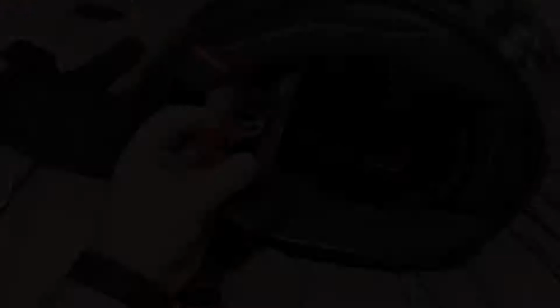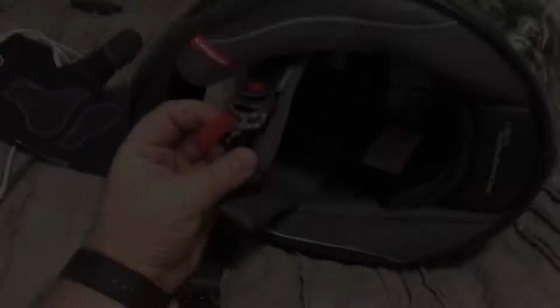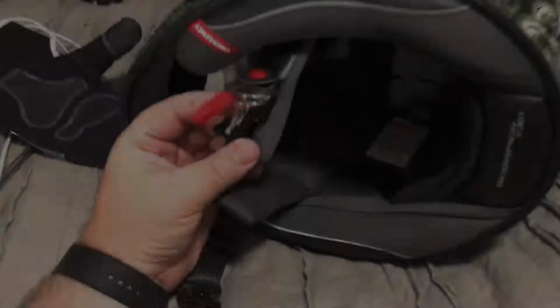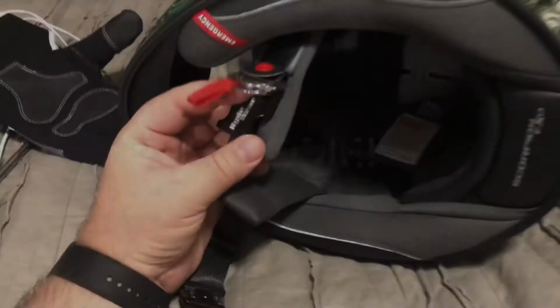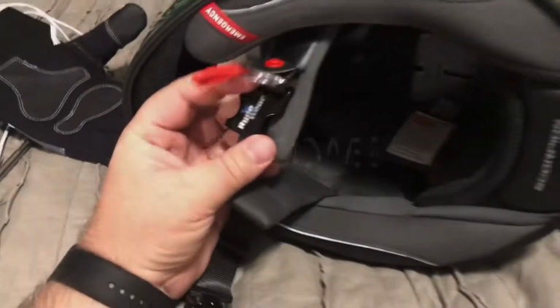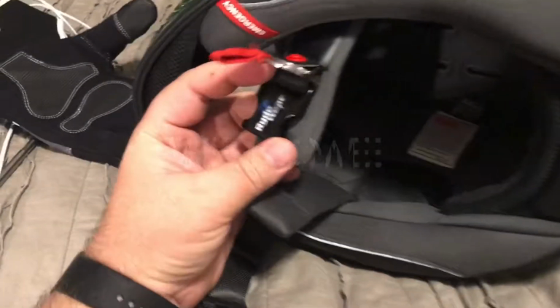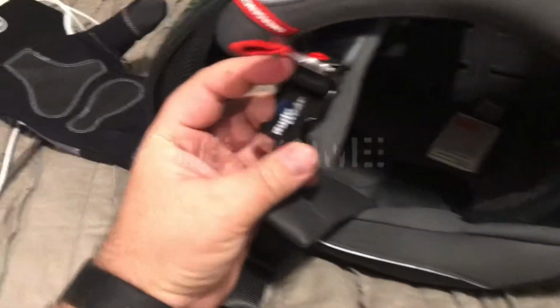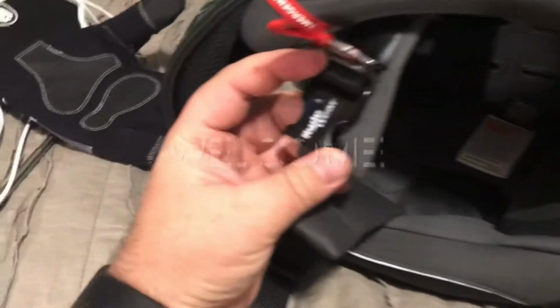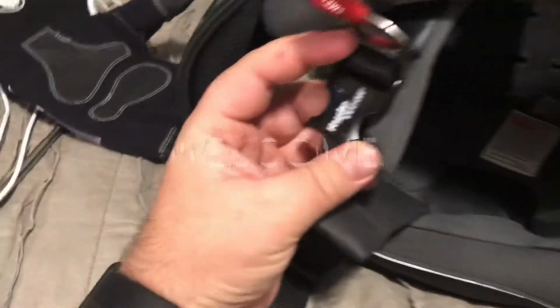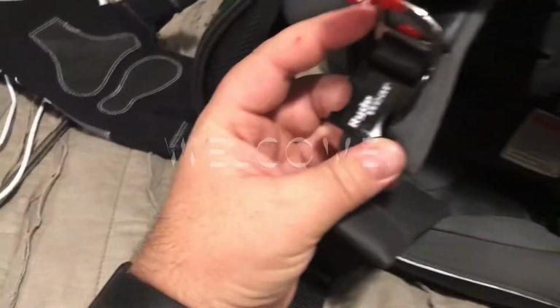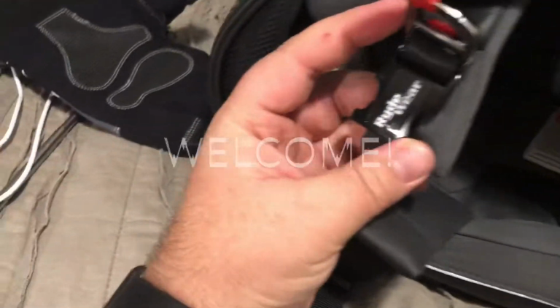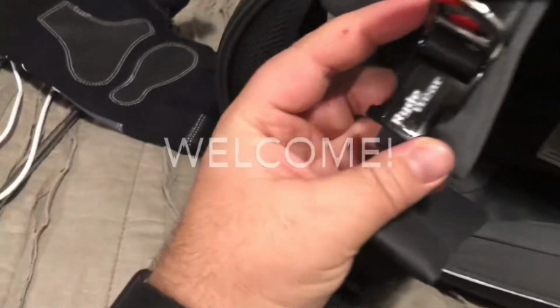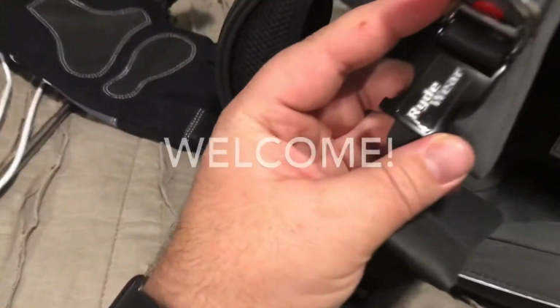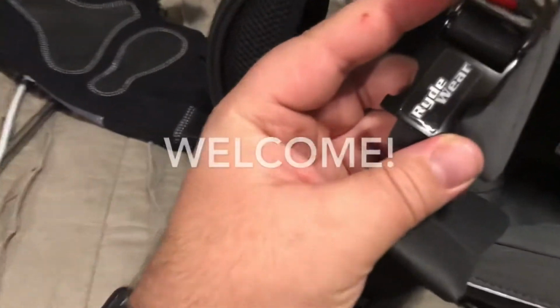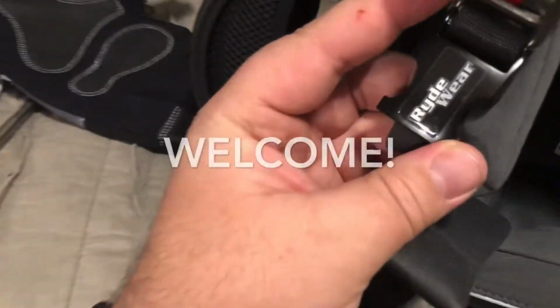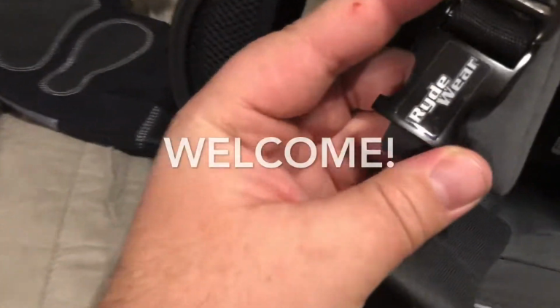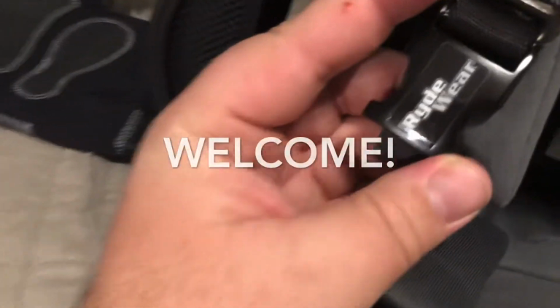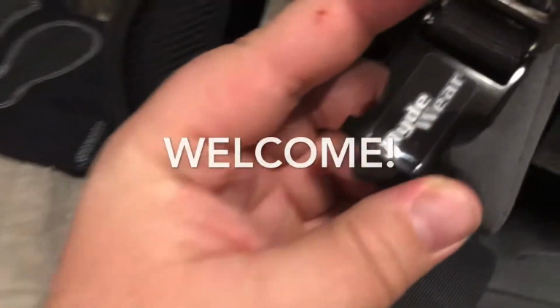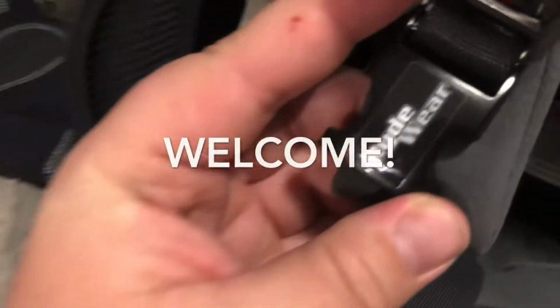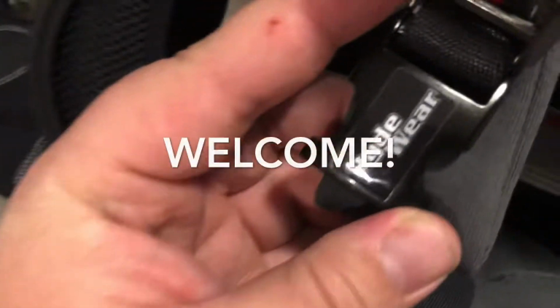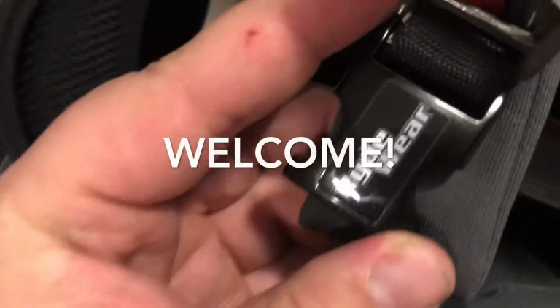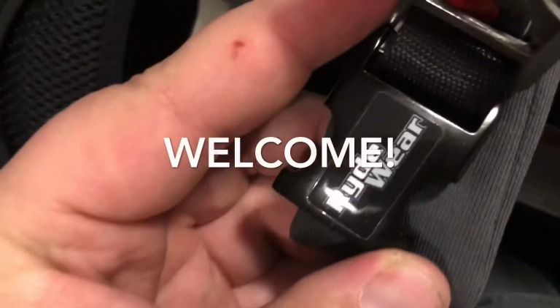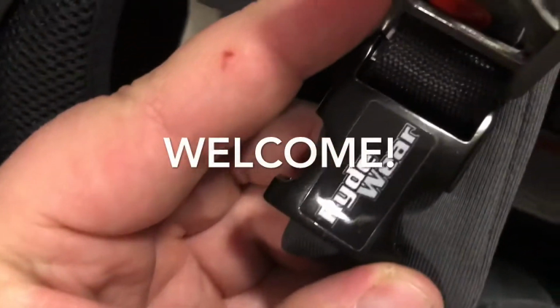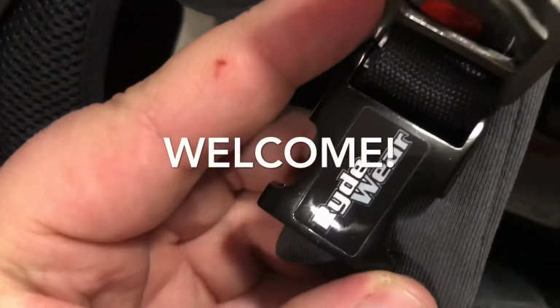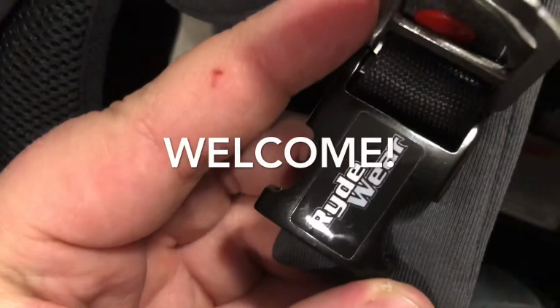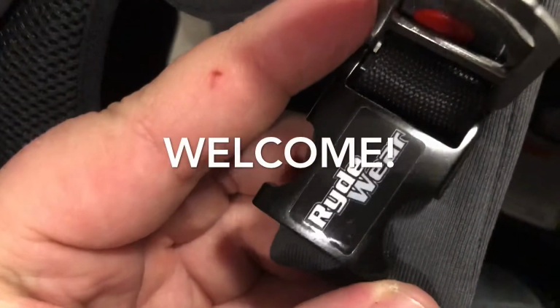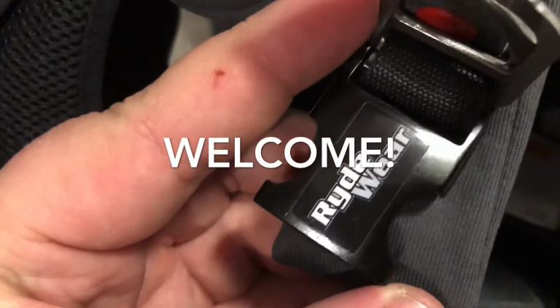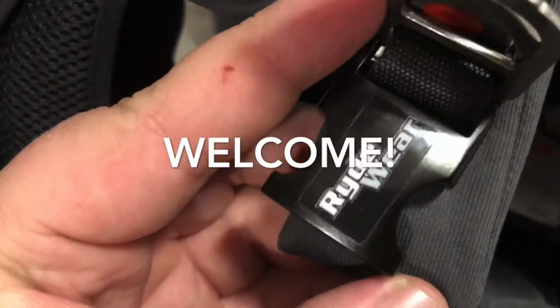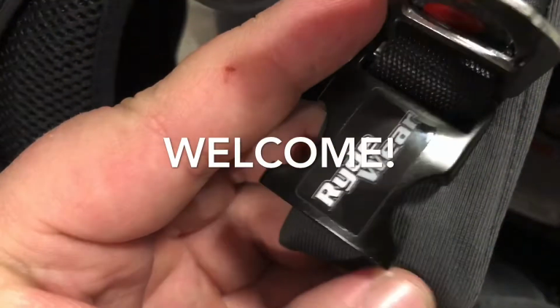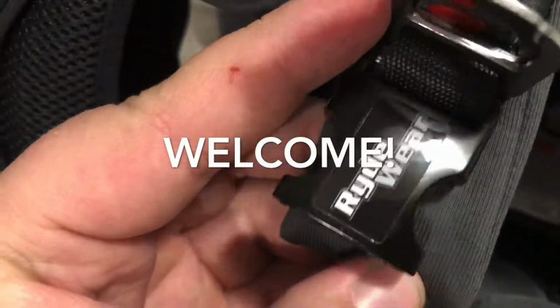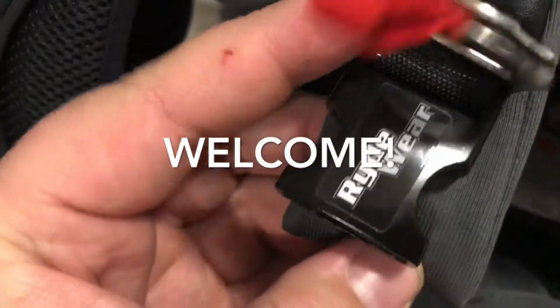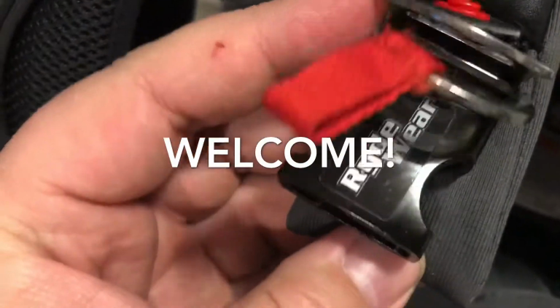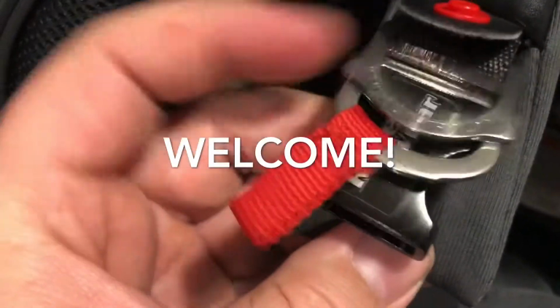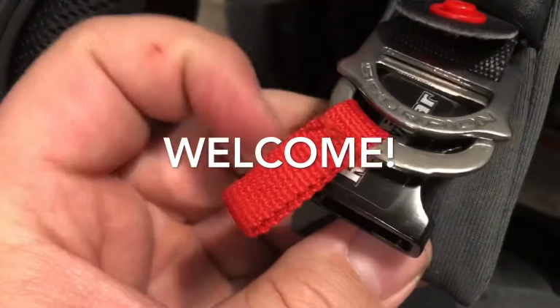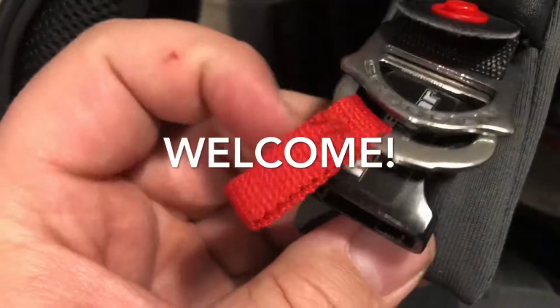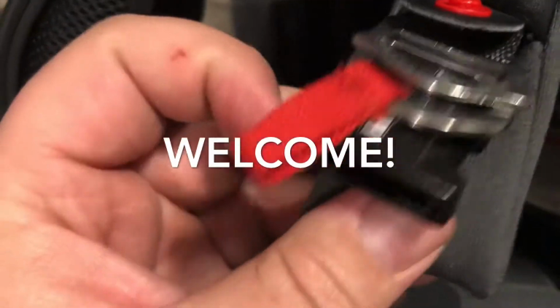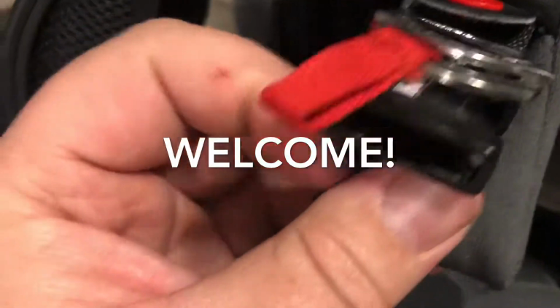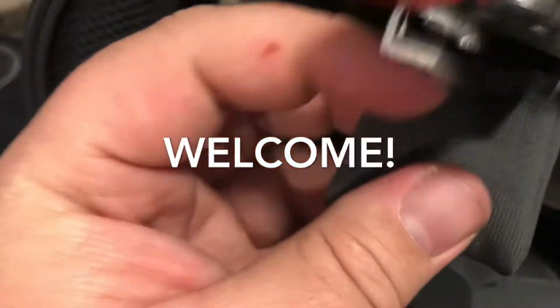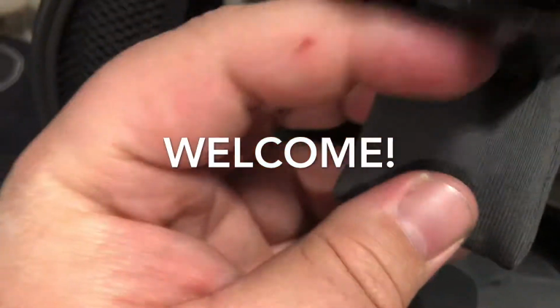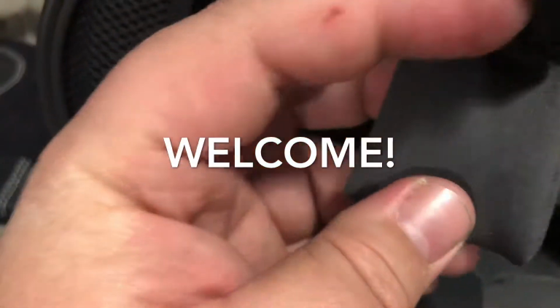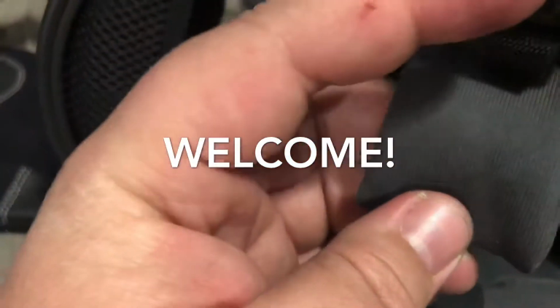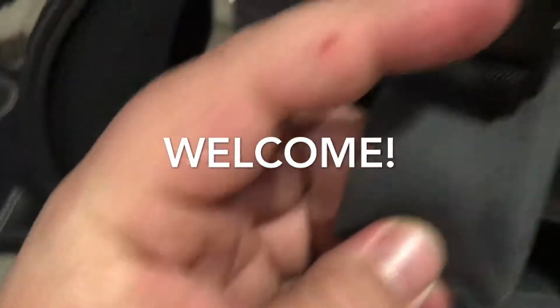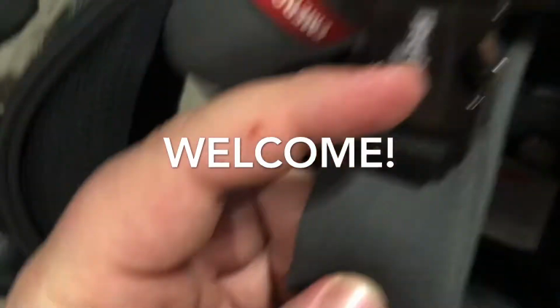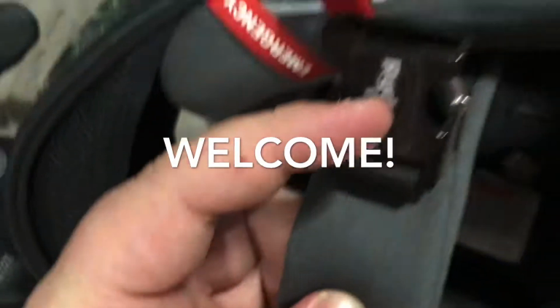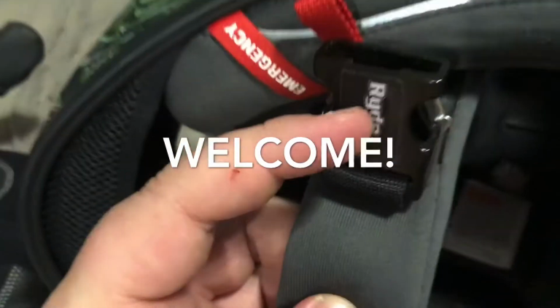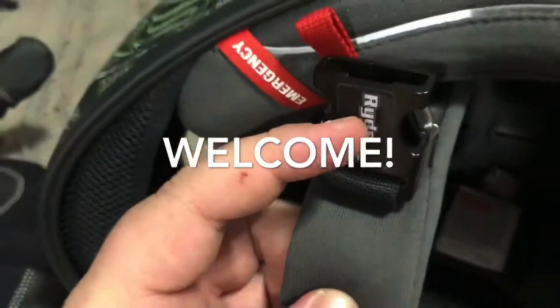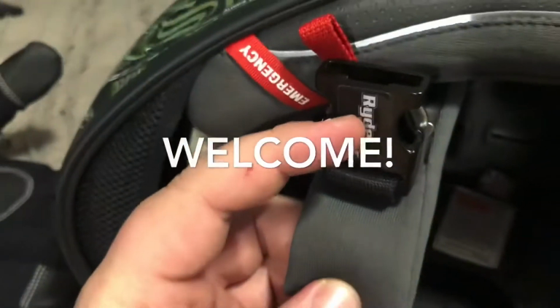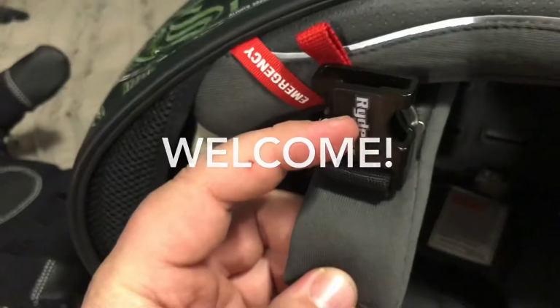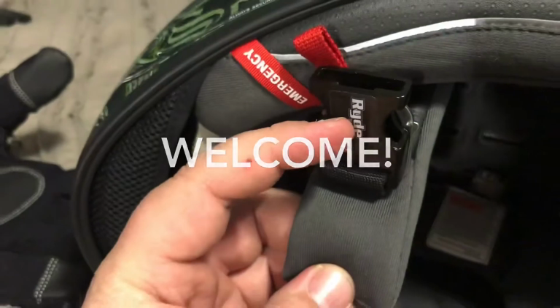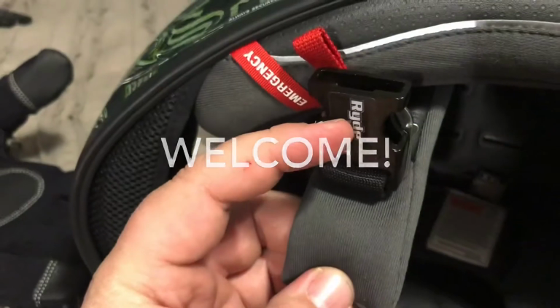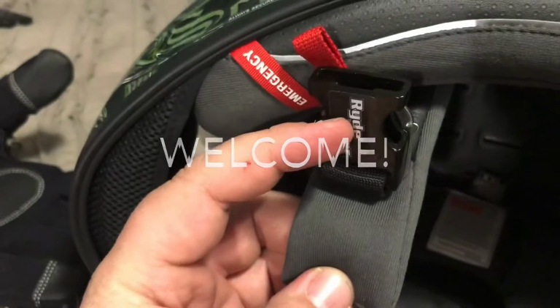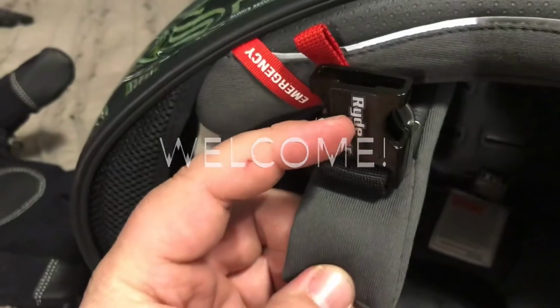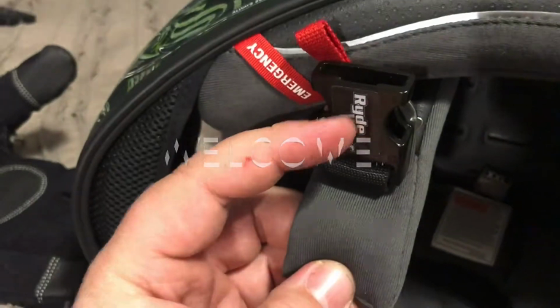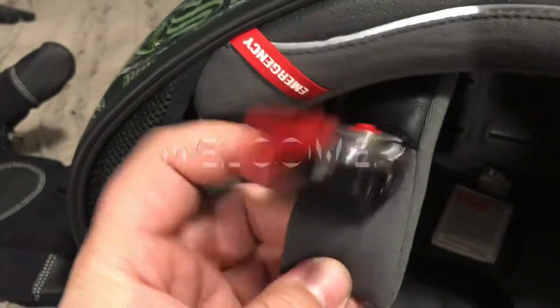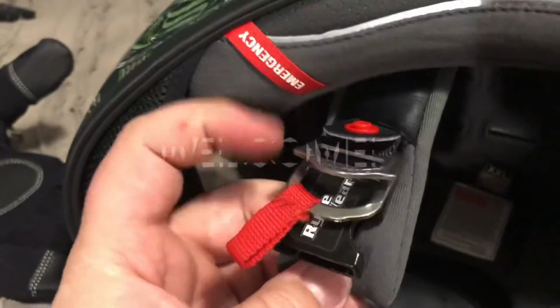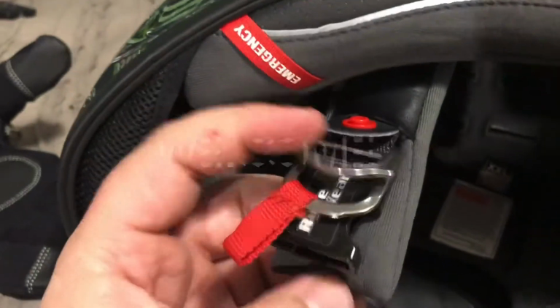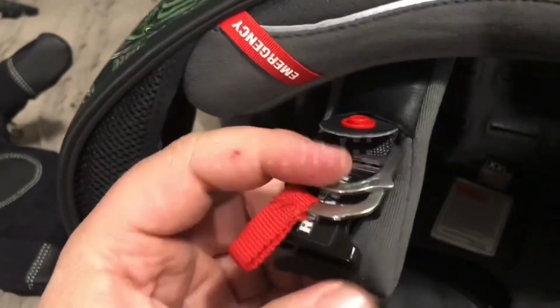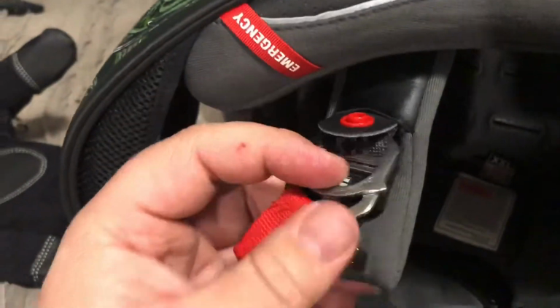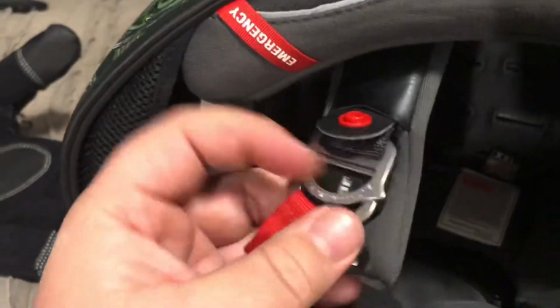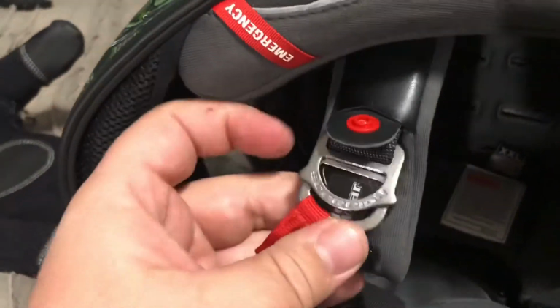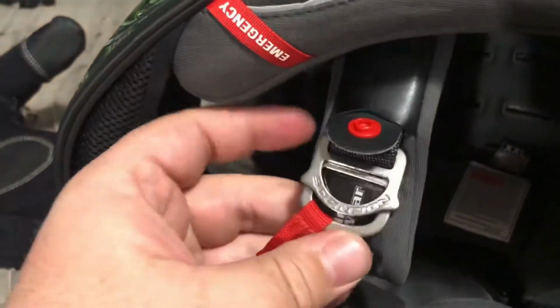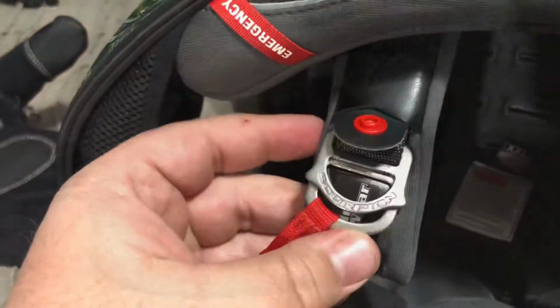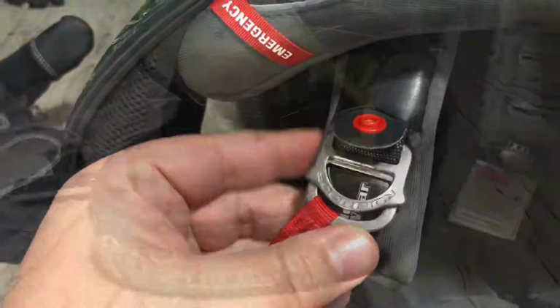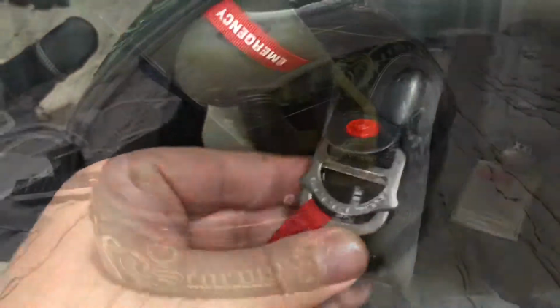What's up everybody? Today we're going to talk about how to install the Rydewear quick release on your motorcycle helmet.